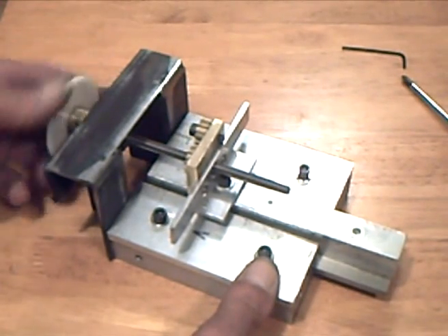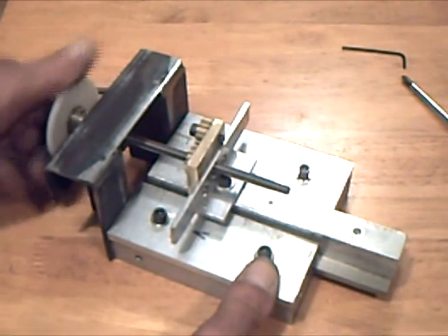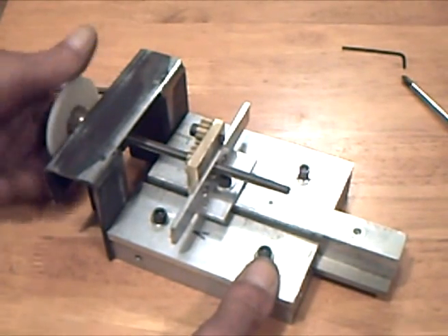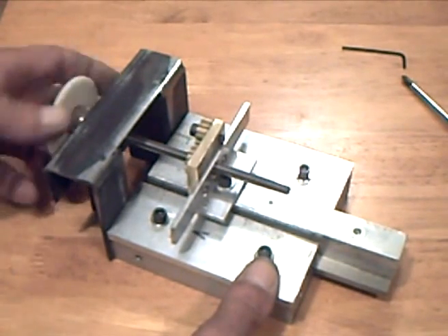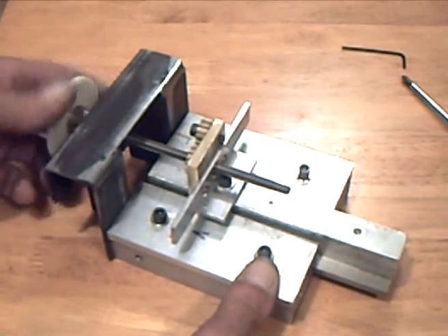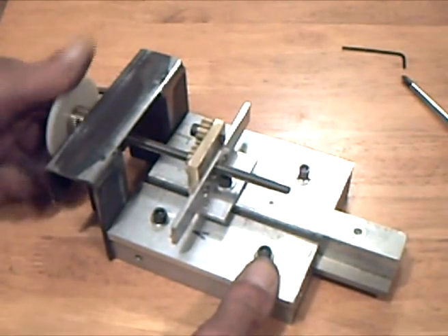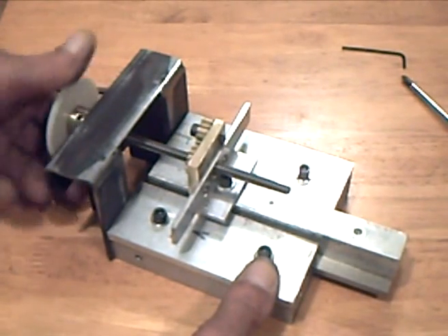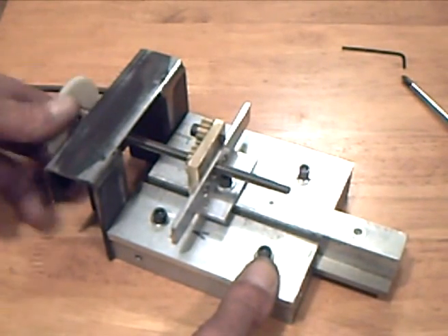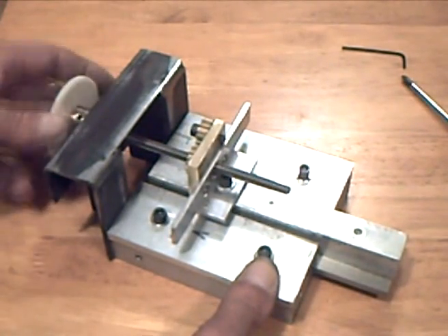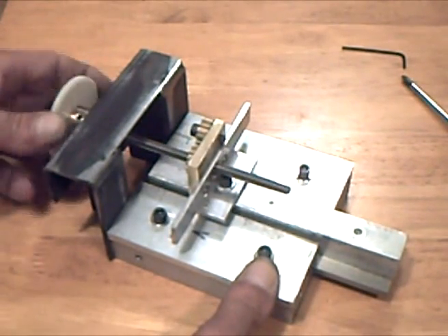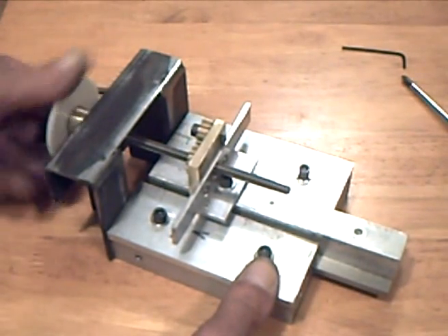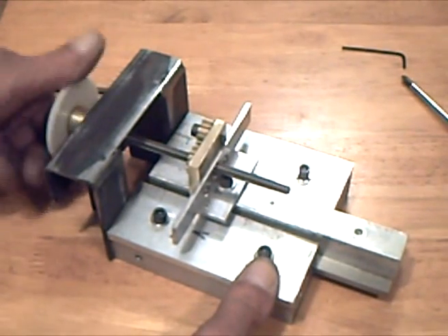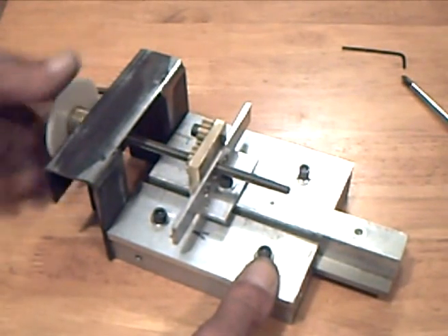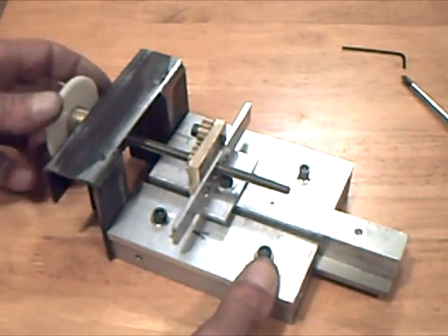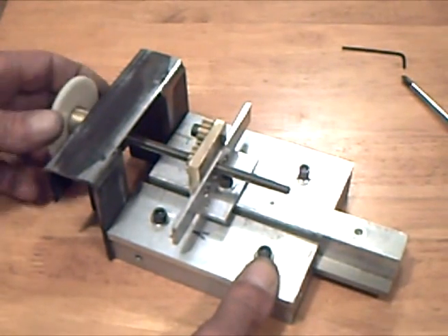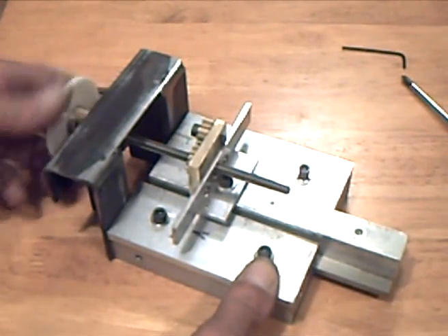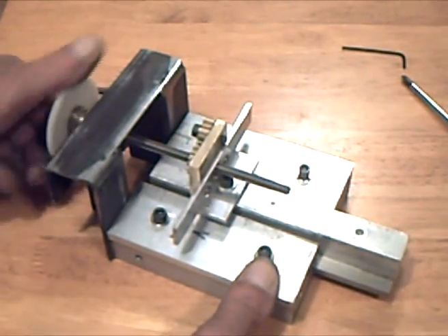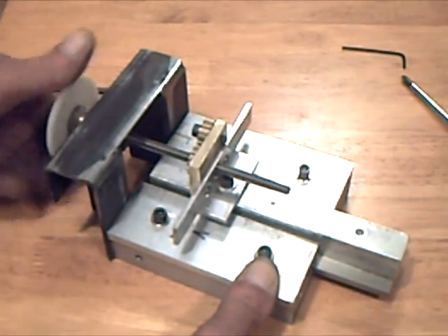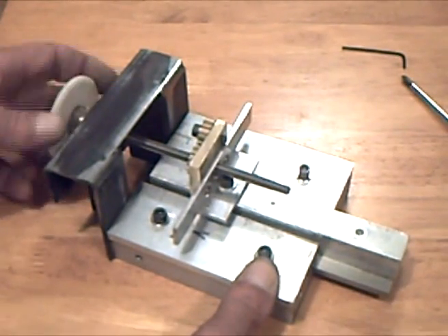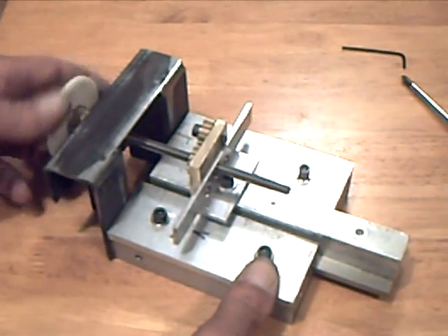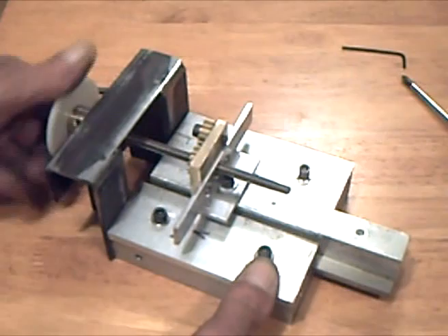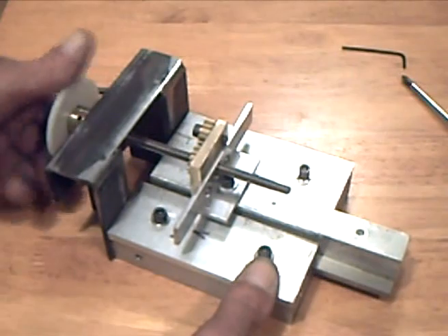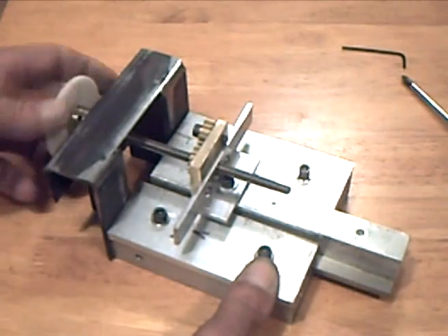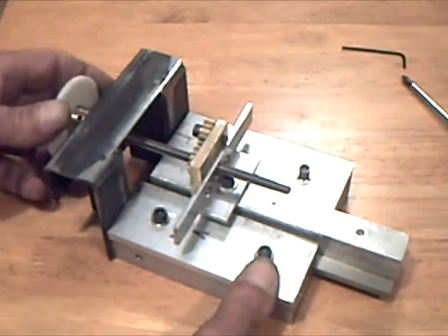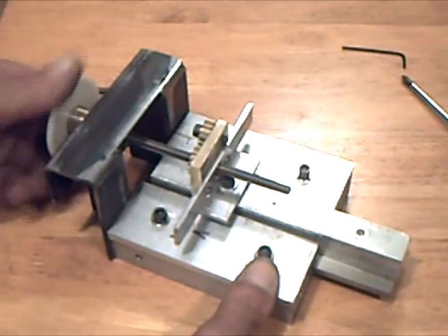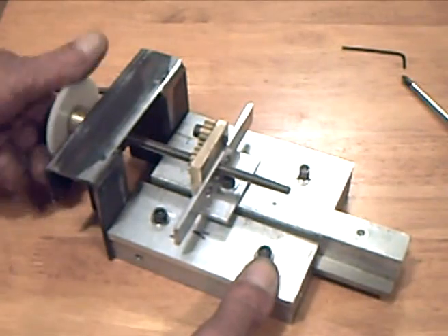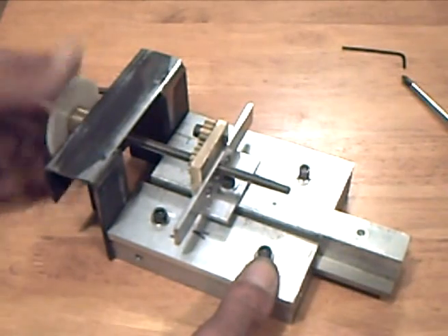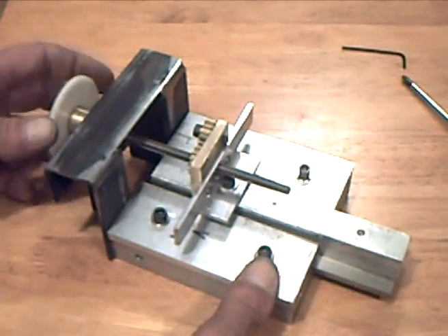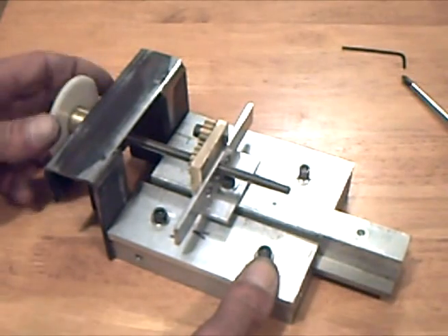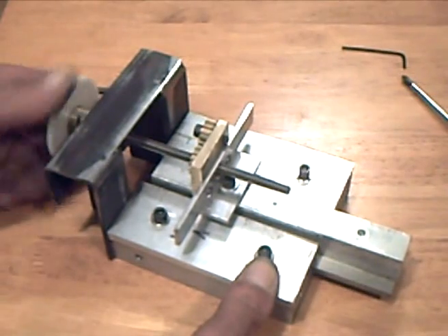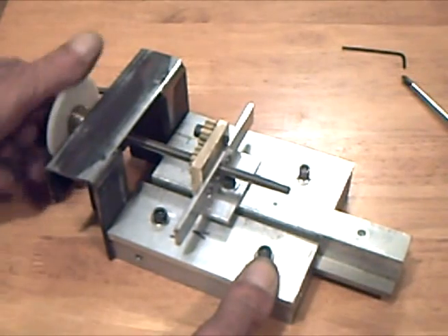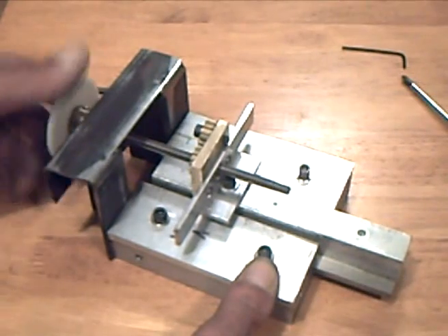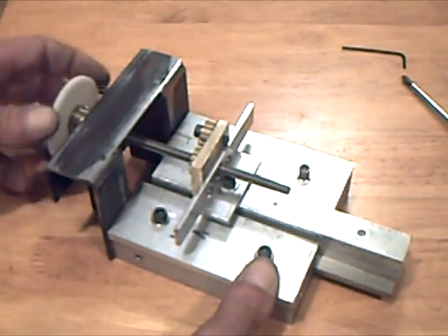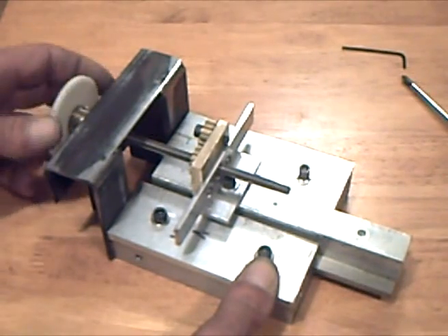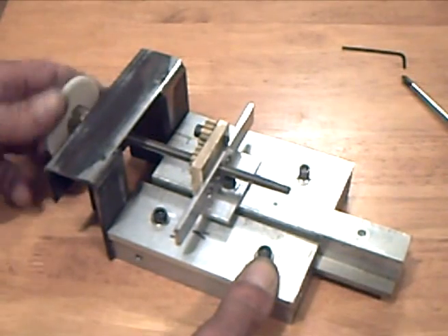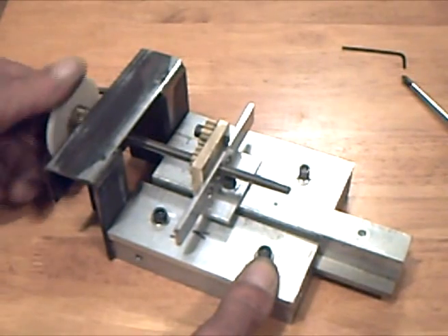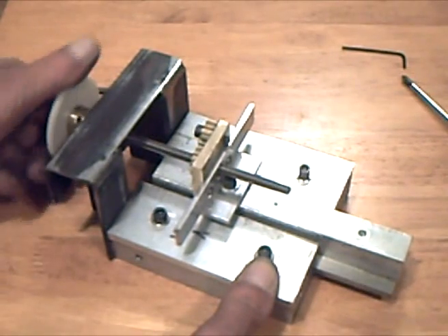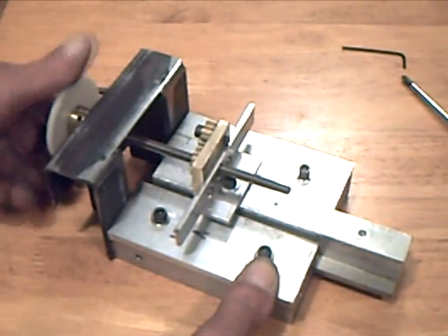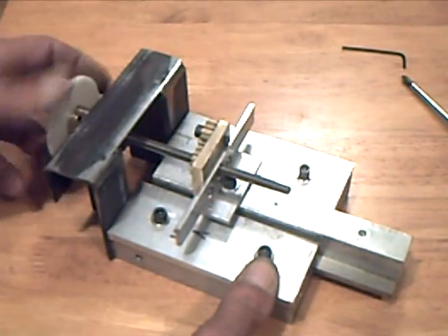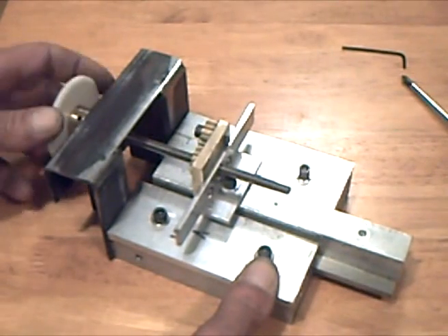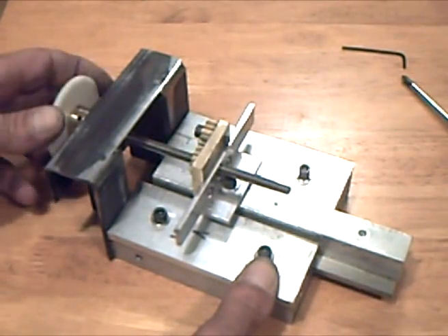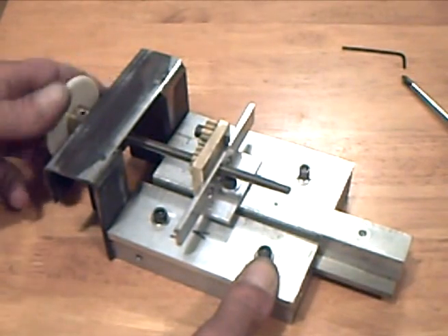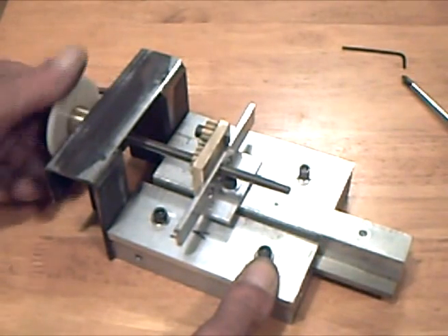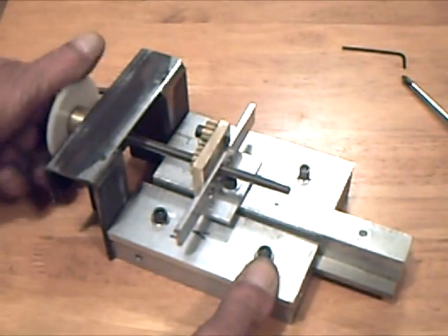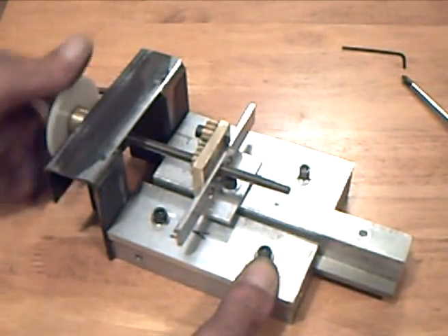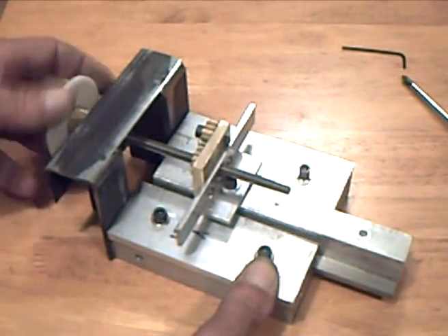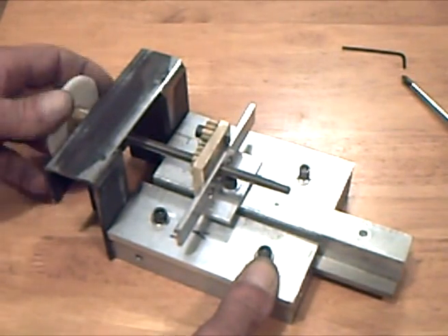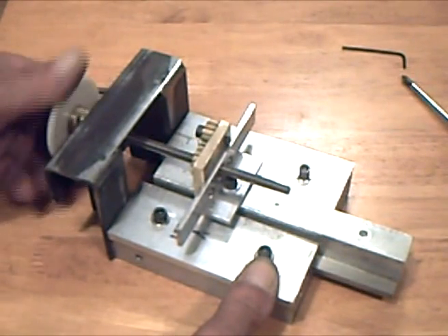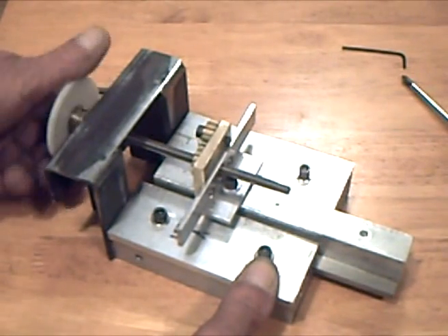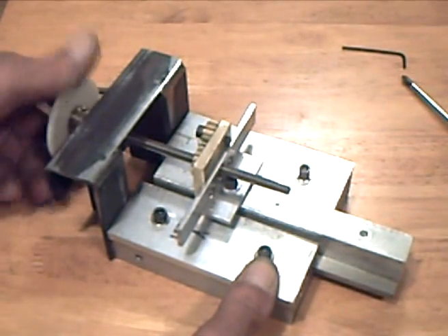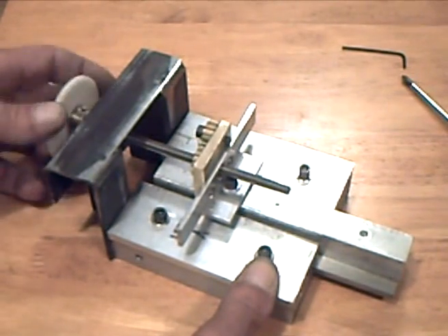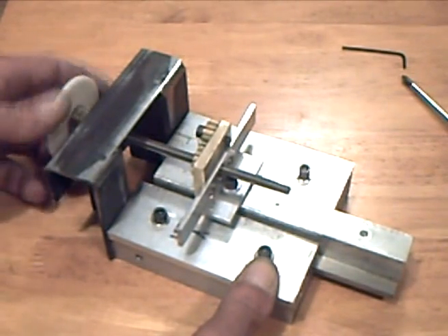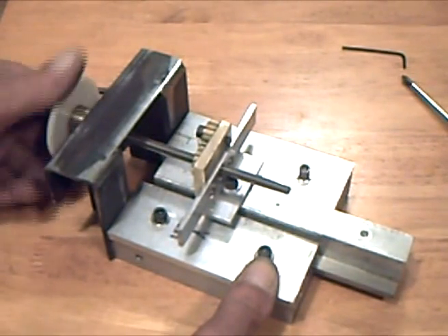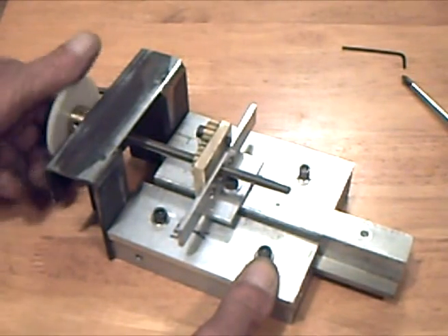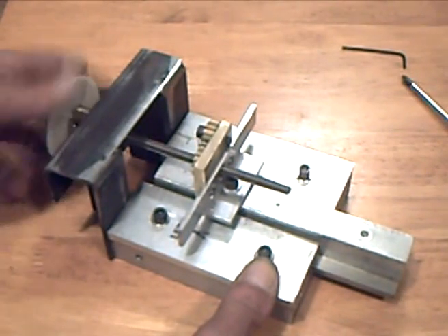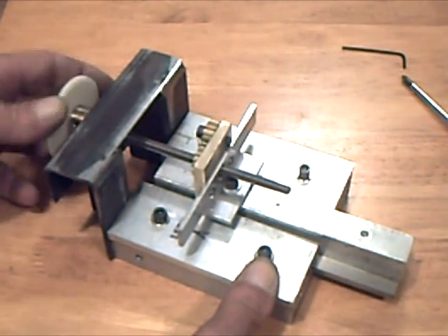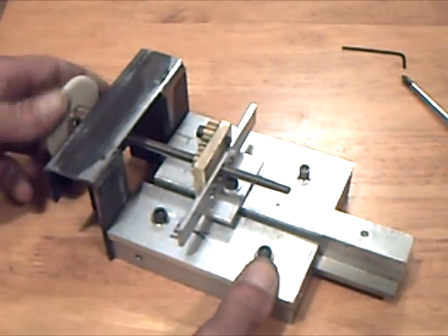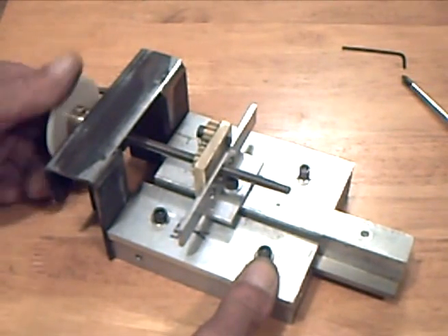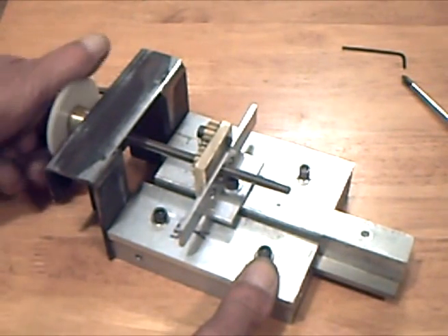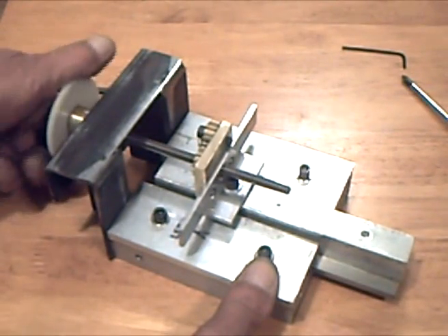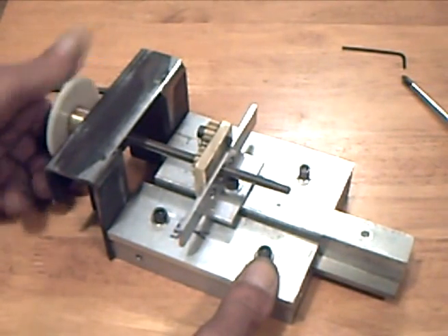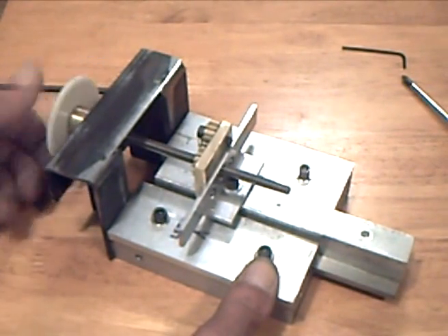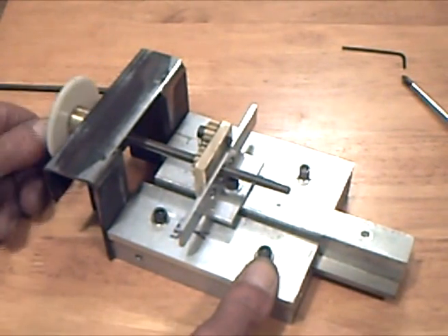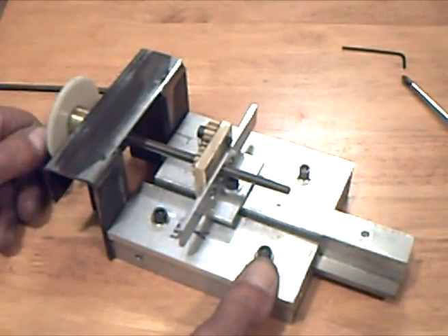In the next video, a cheap RC servo will be hacked to use on the drive mechanism.